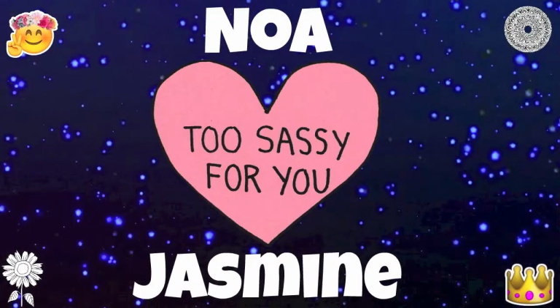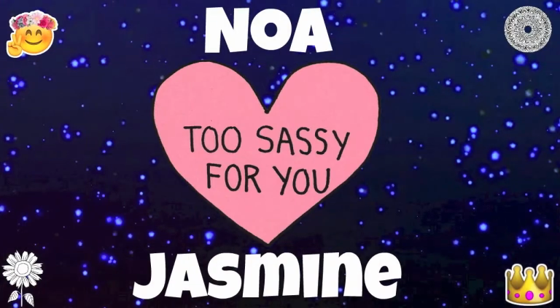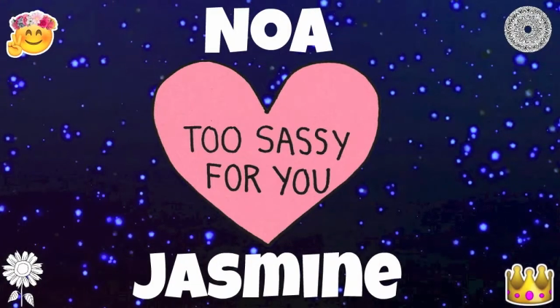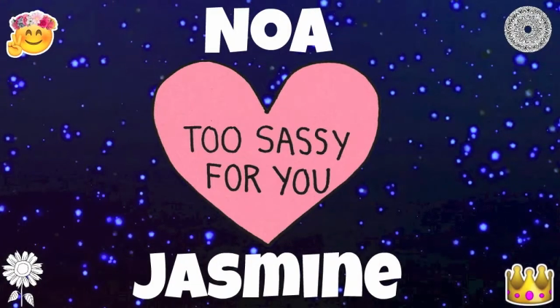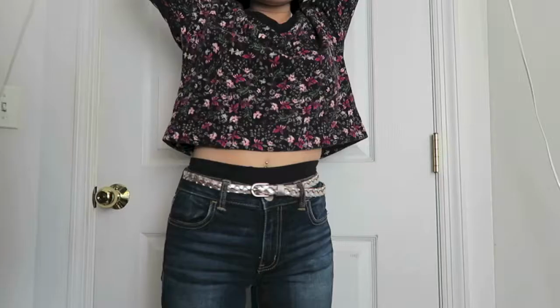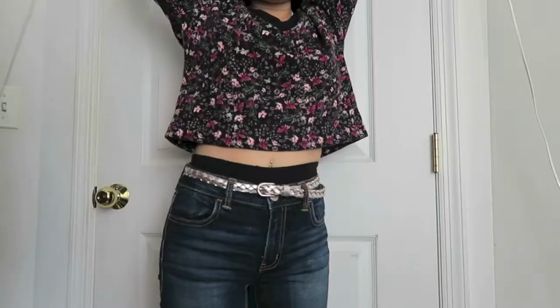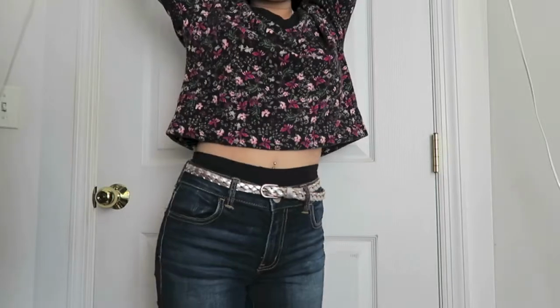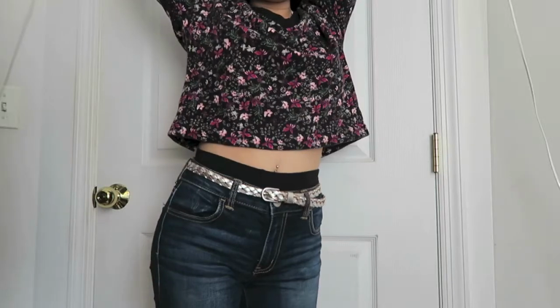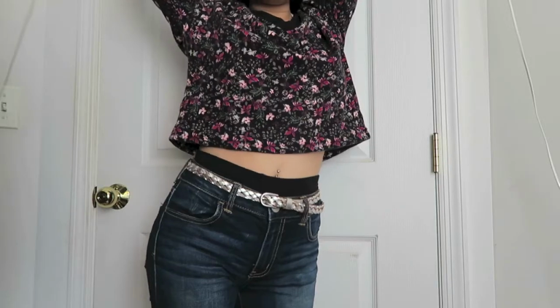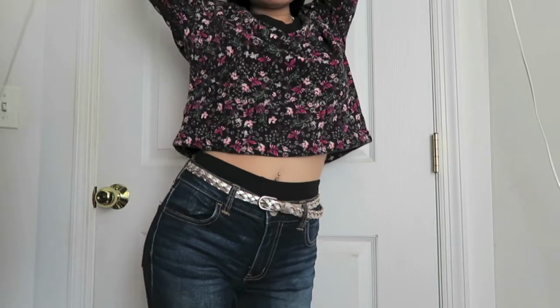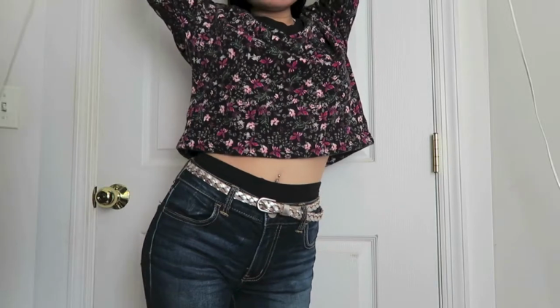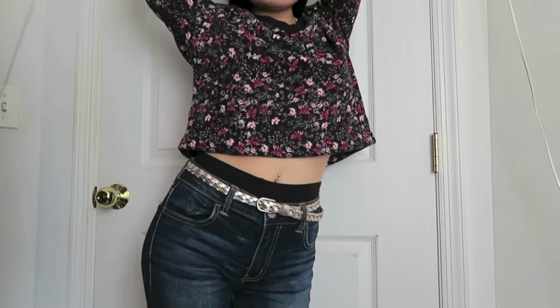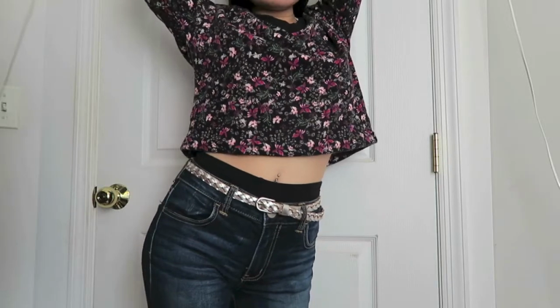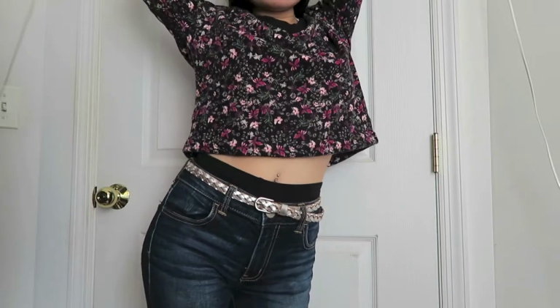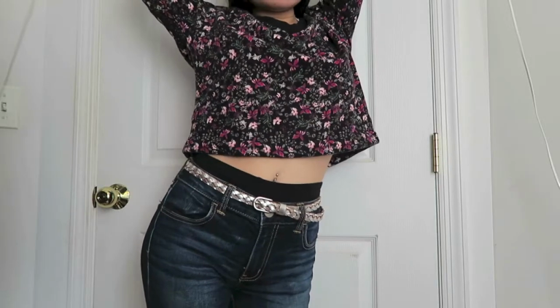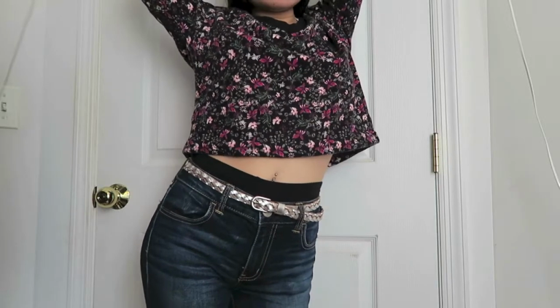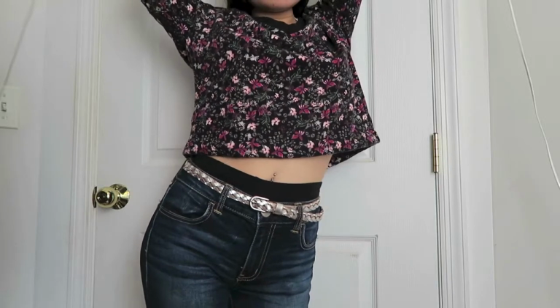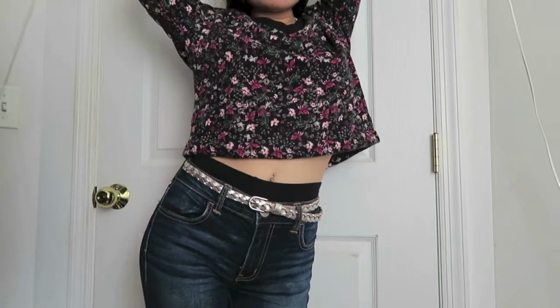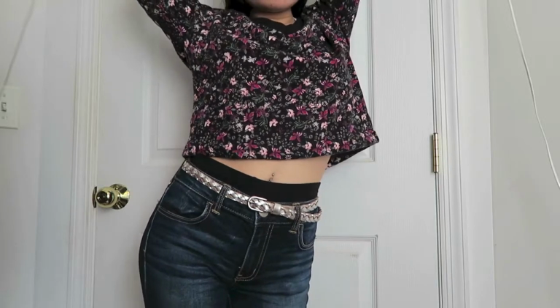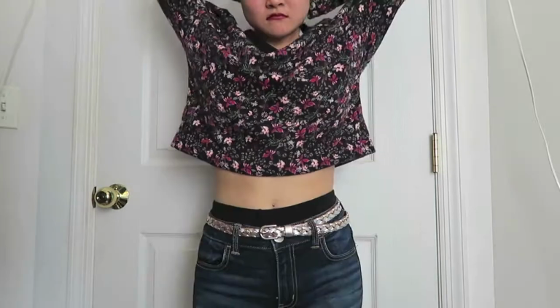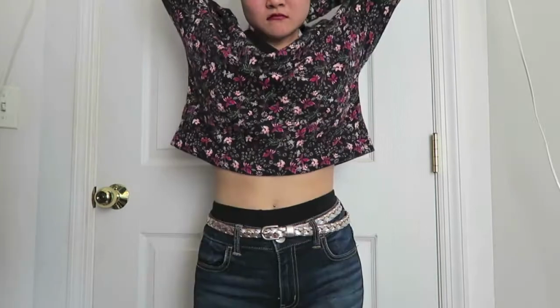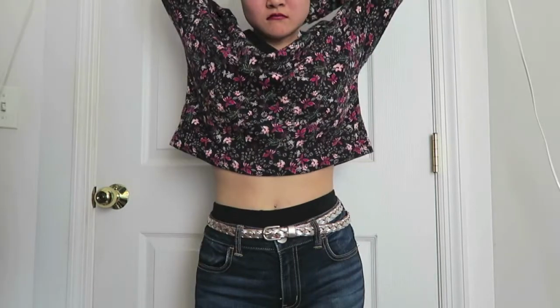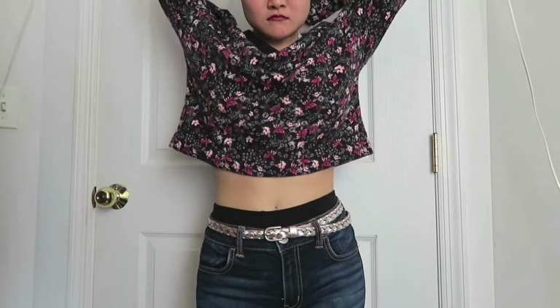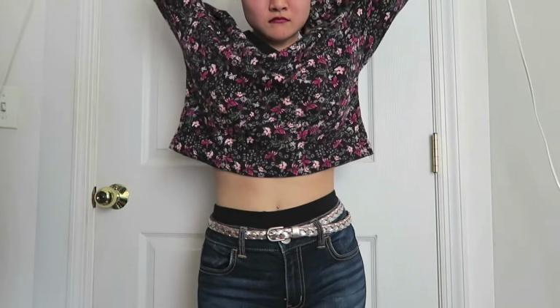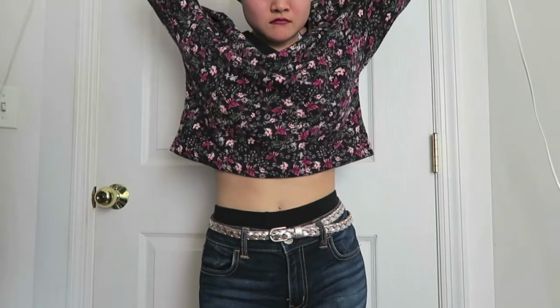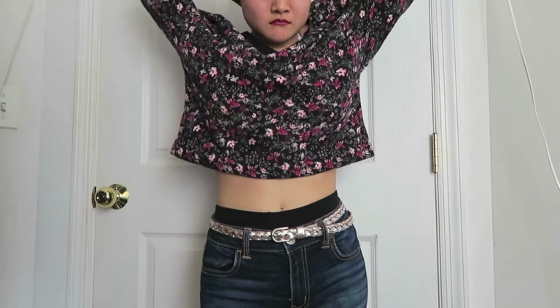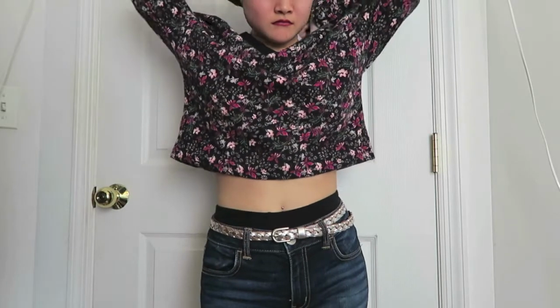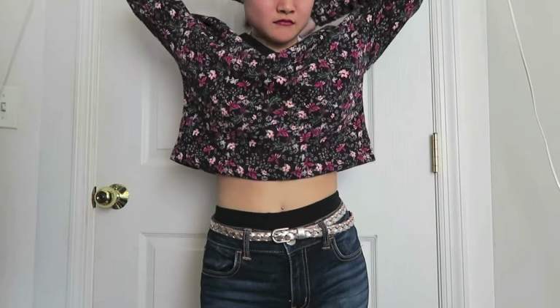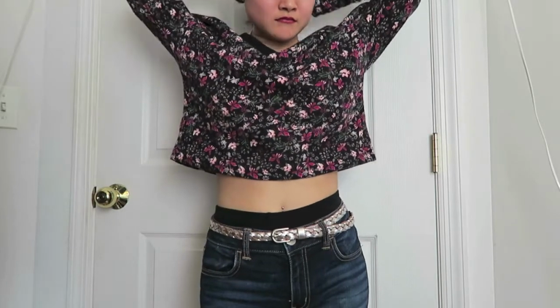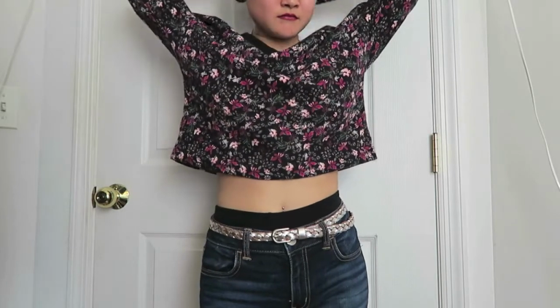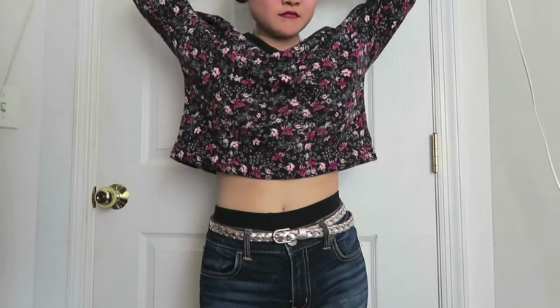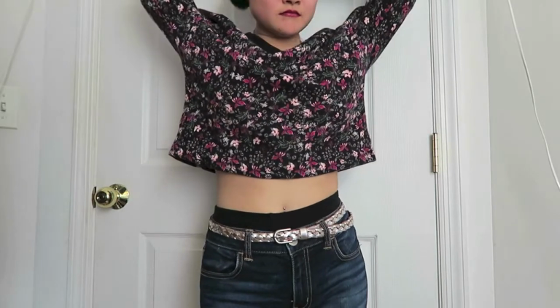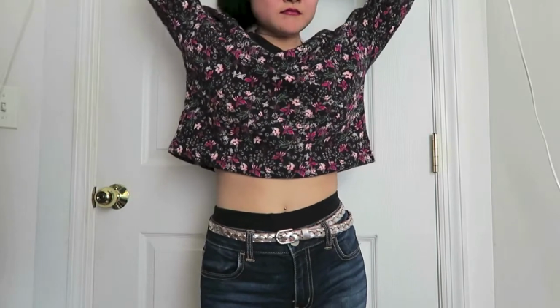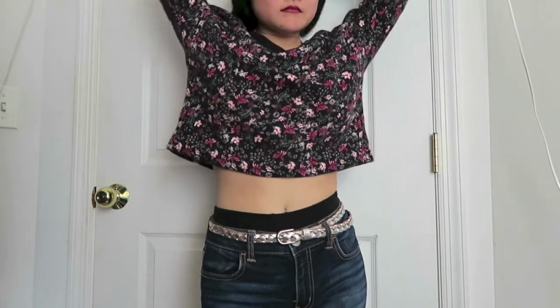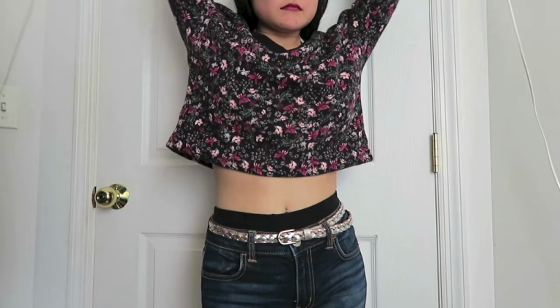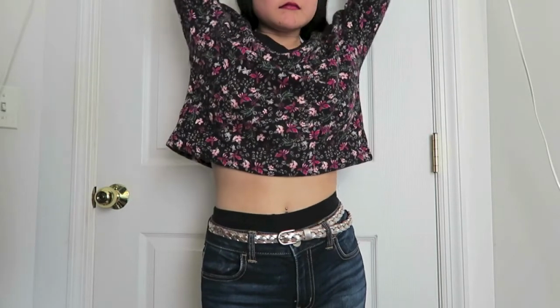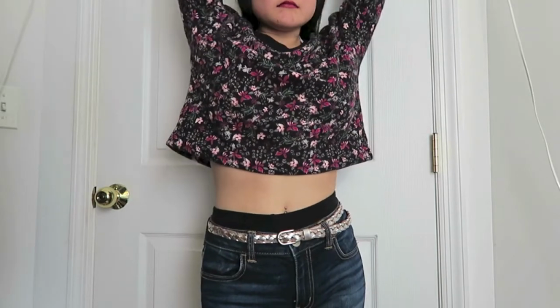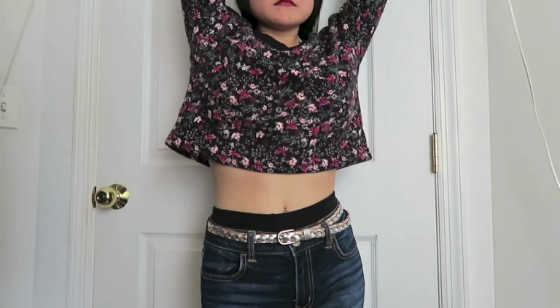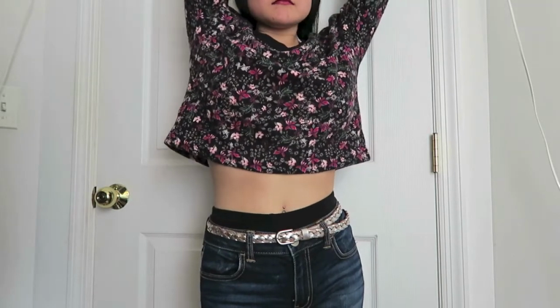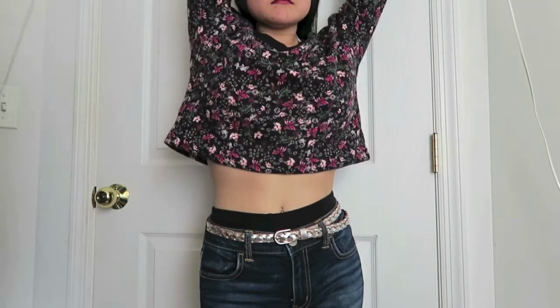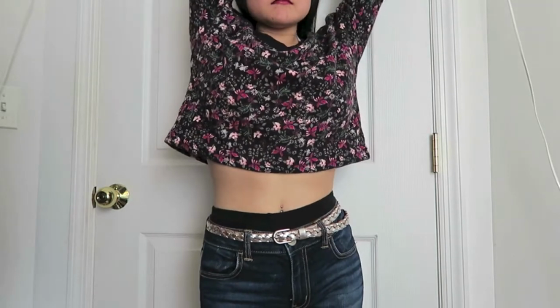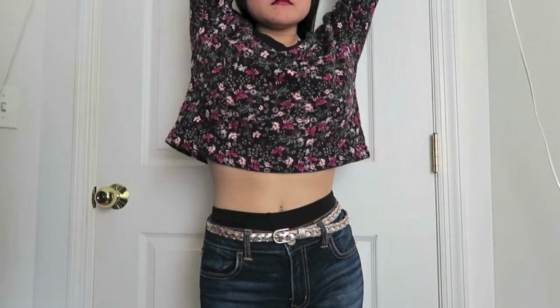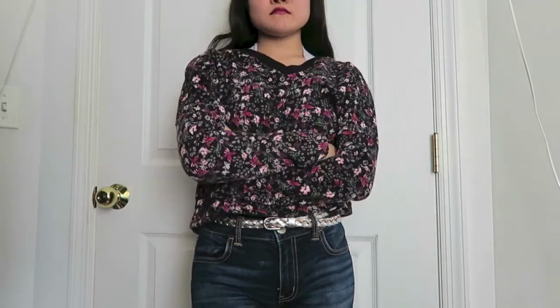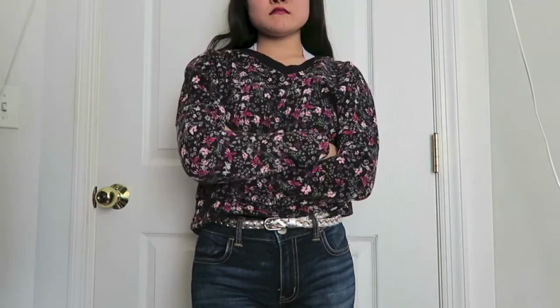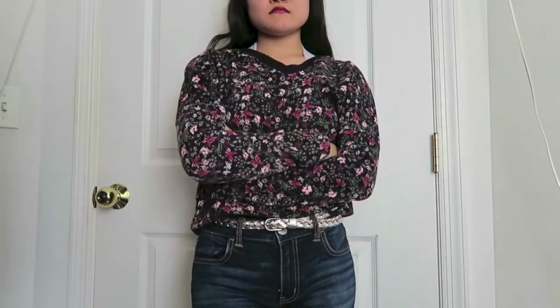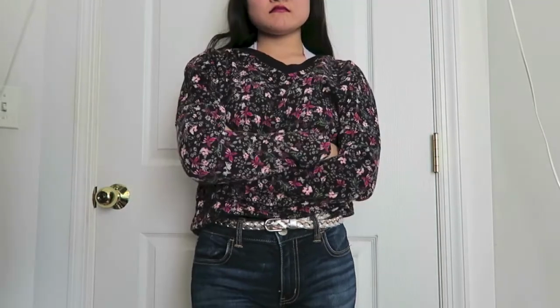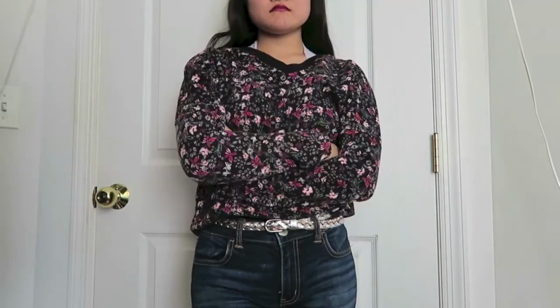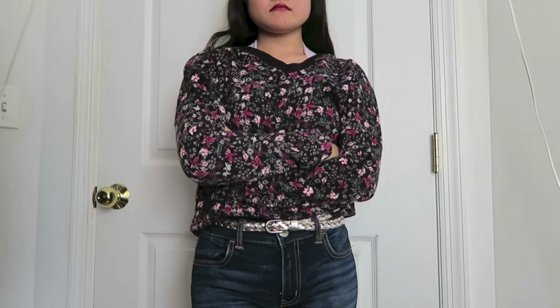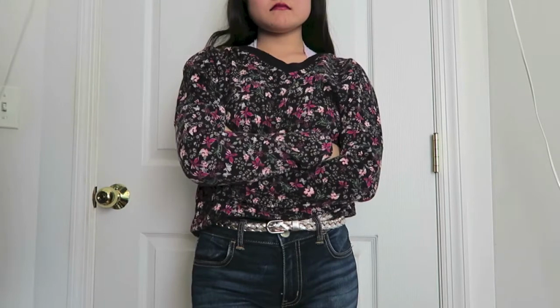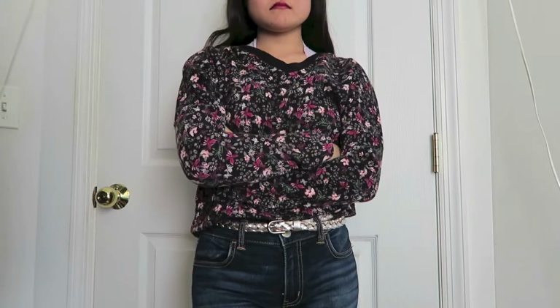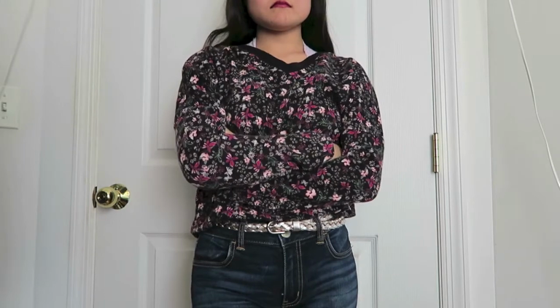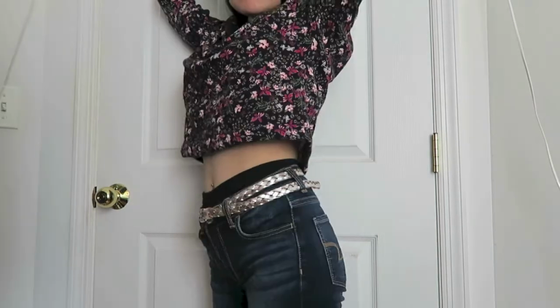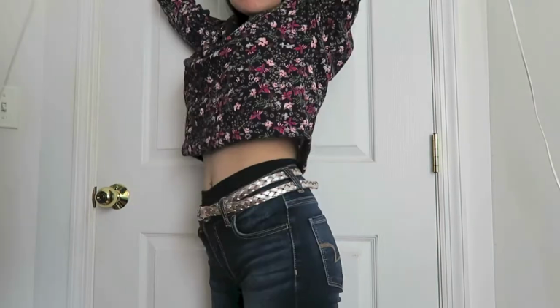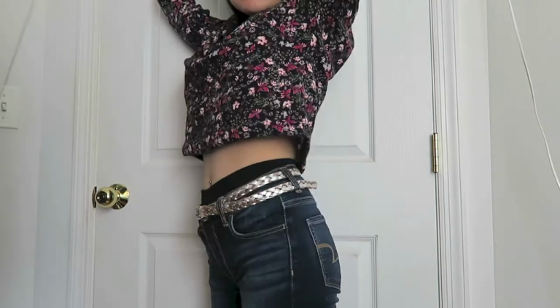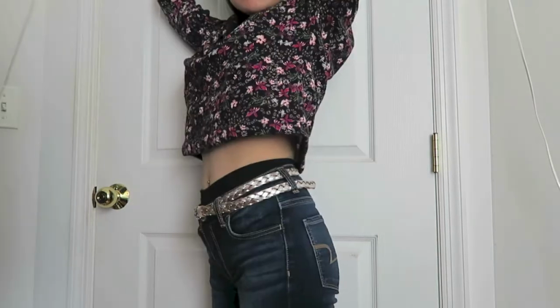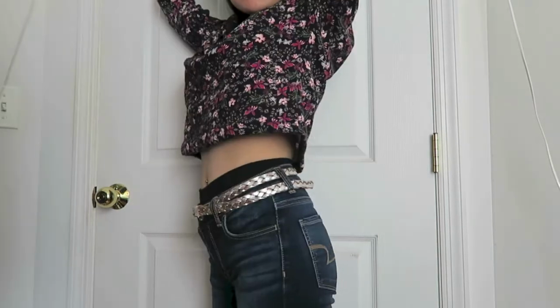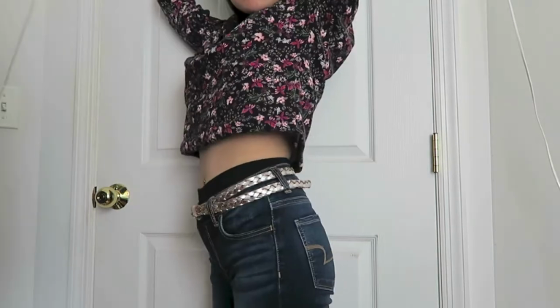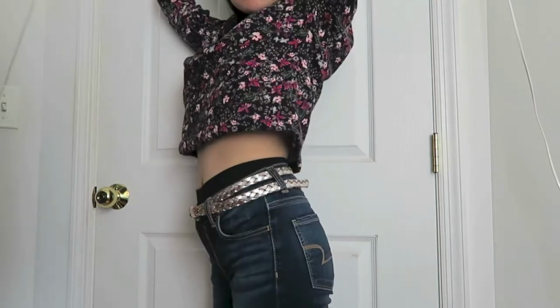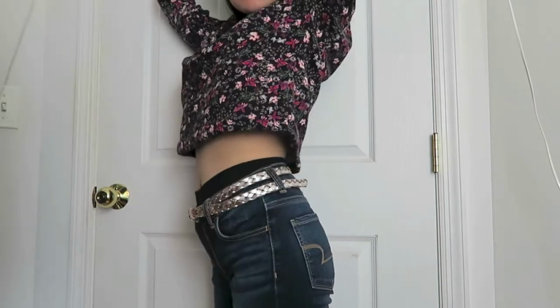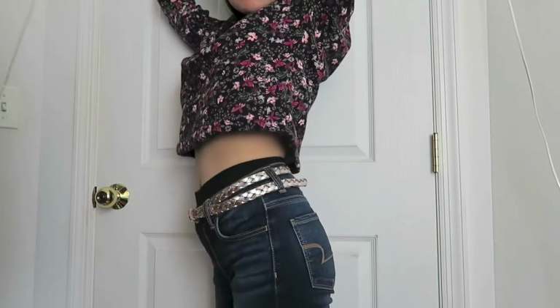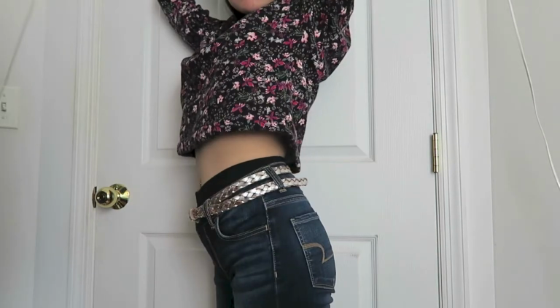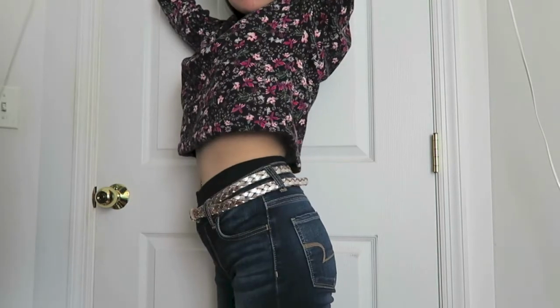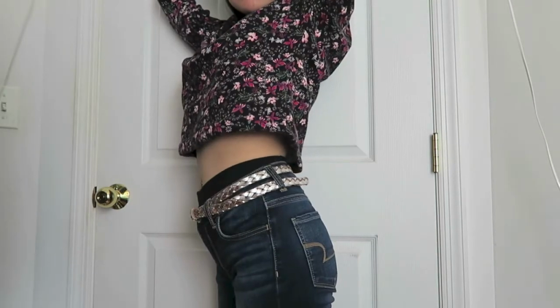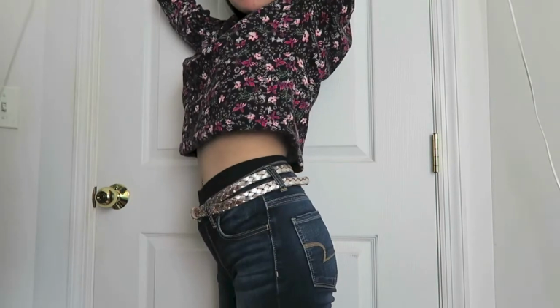Hi everyone, long time no talk, I know, but I am bringing it back with a simple video today which is an outfit of the day video.